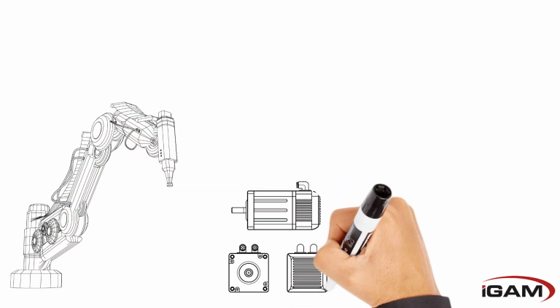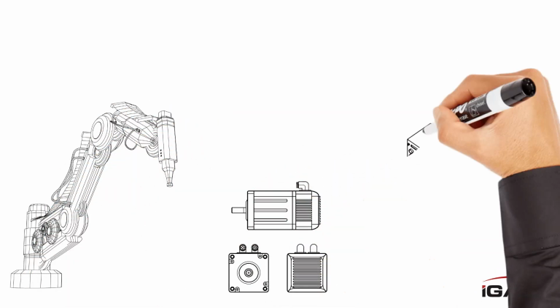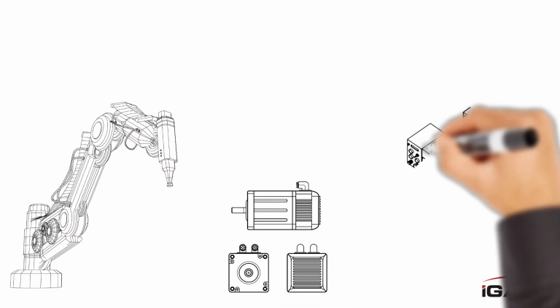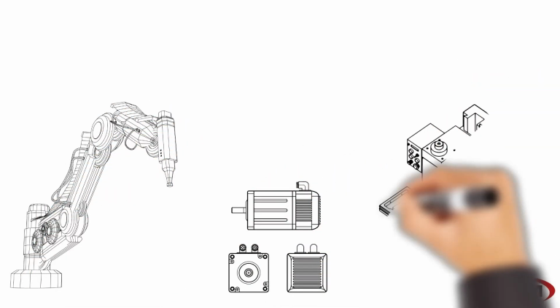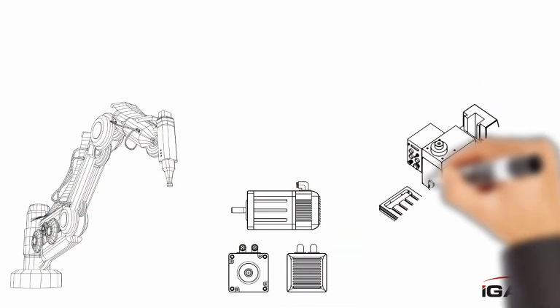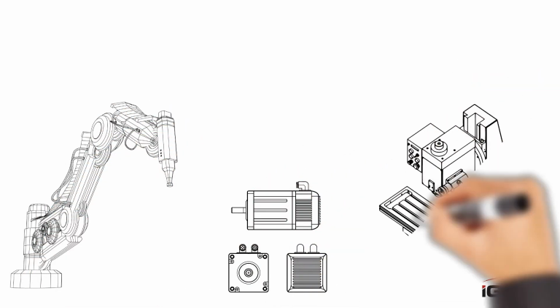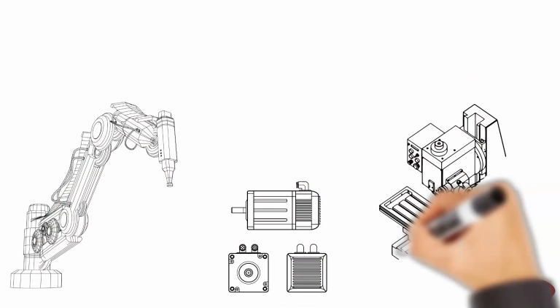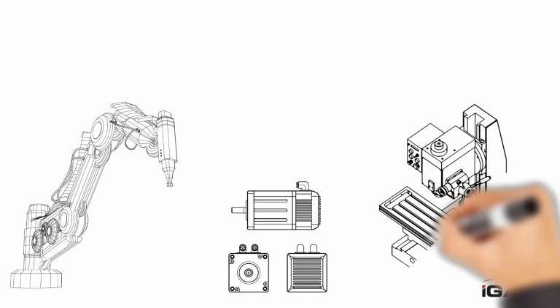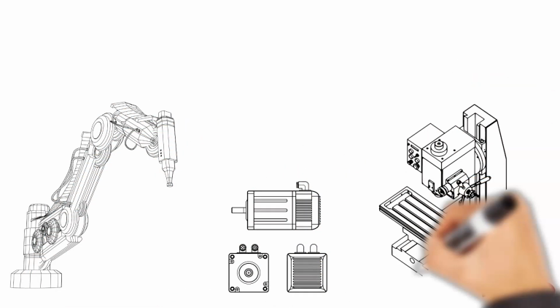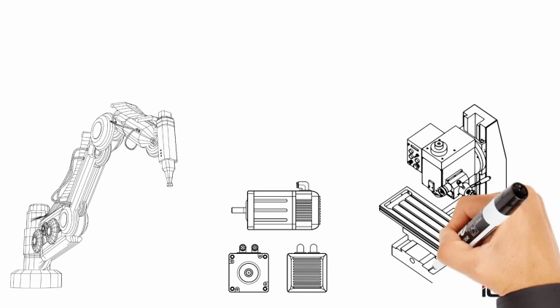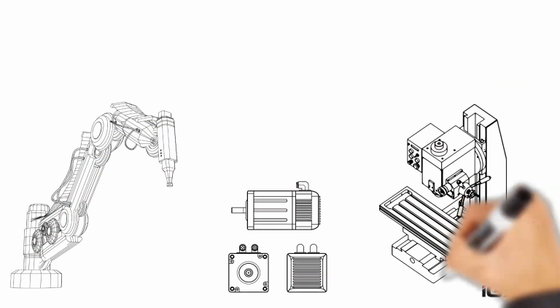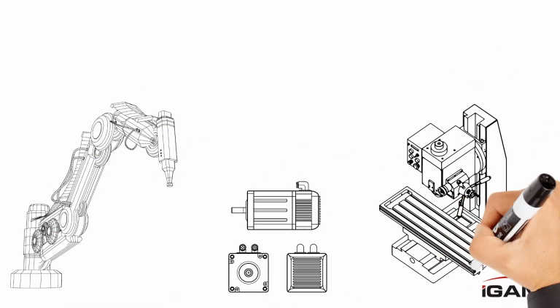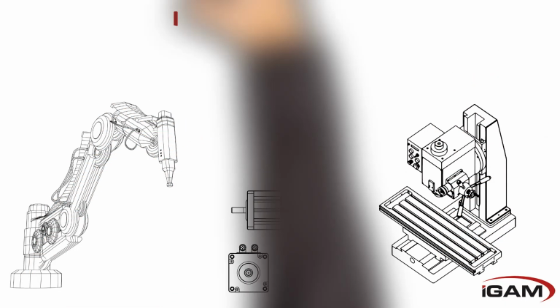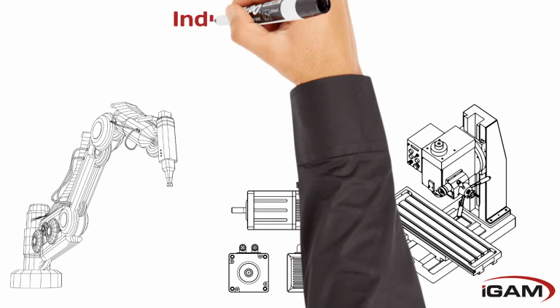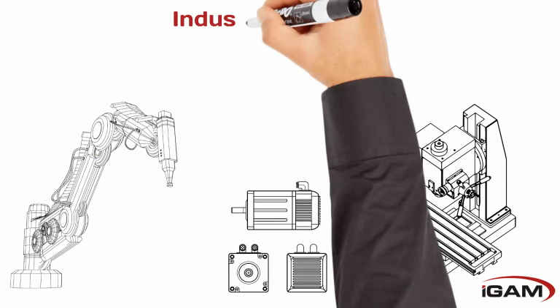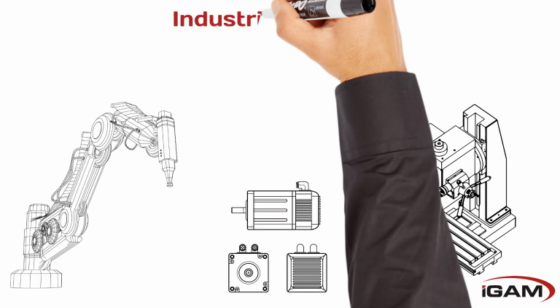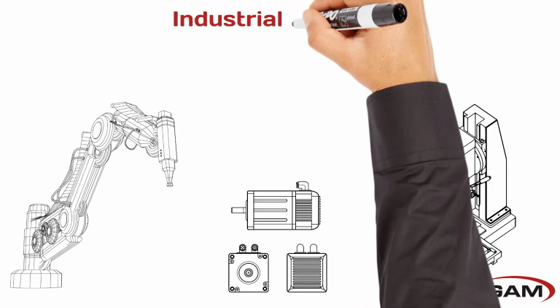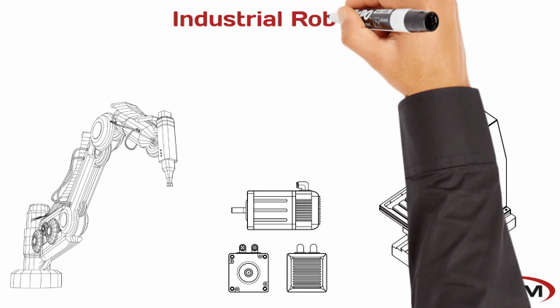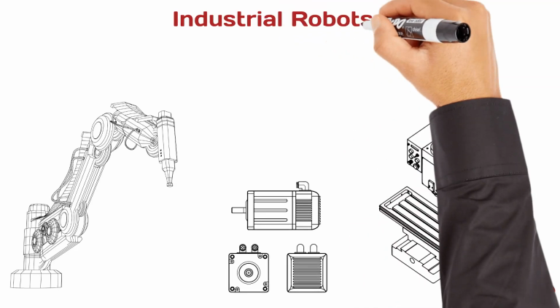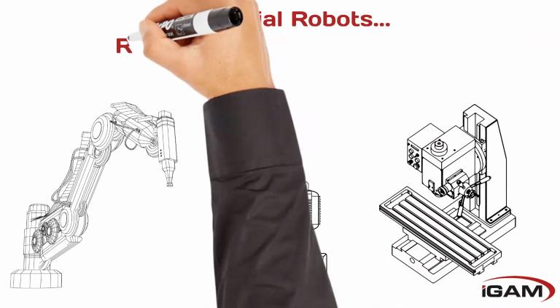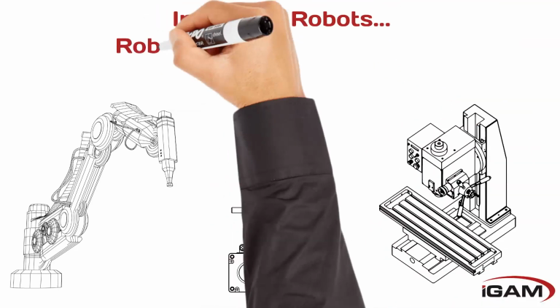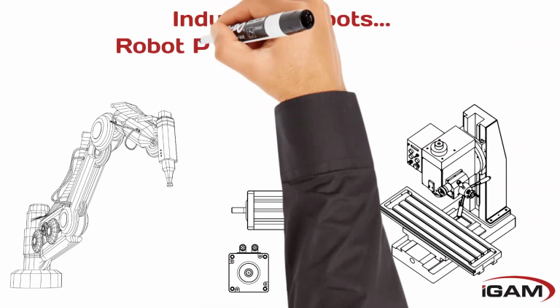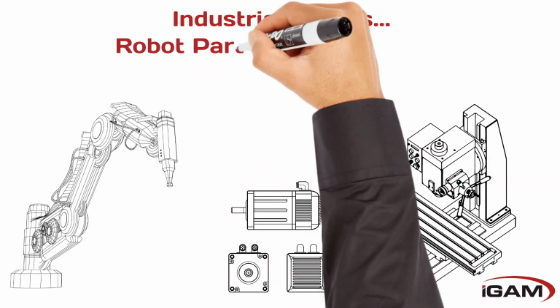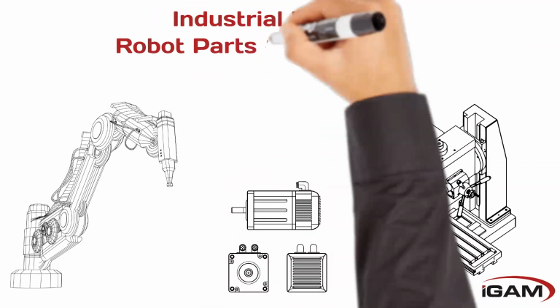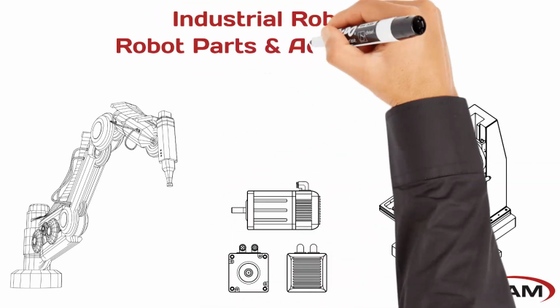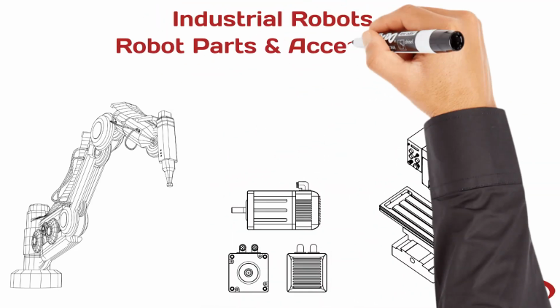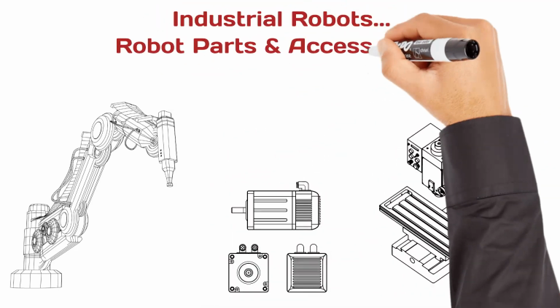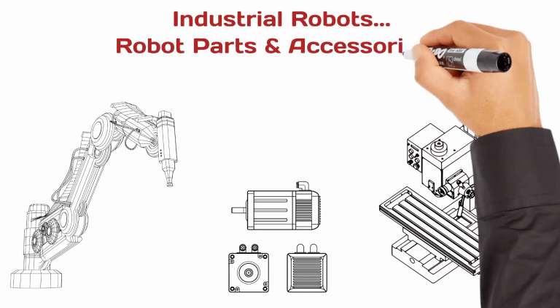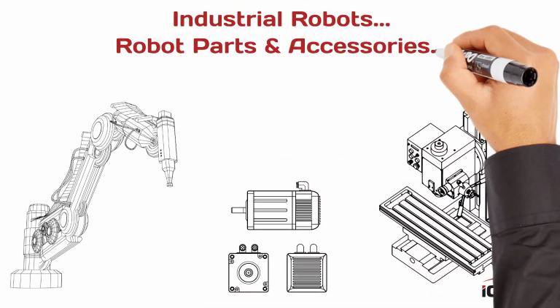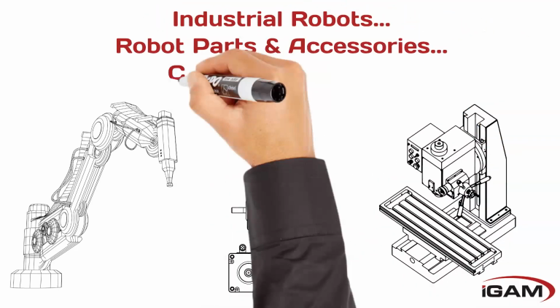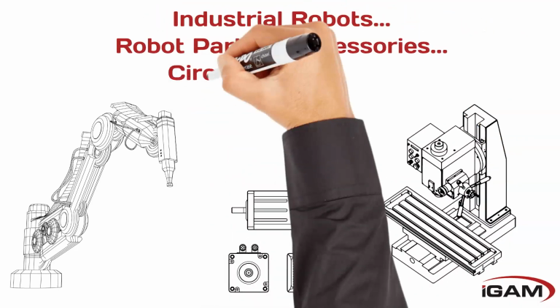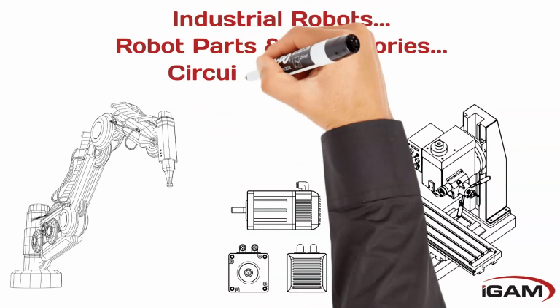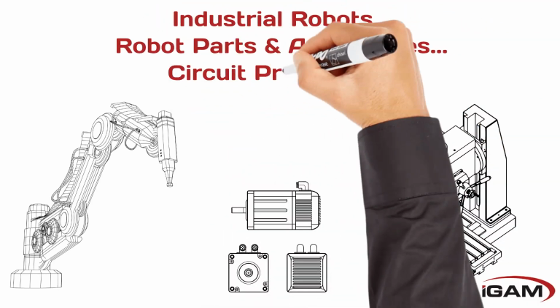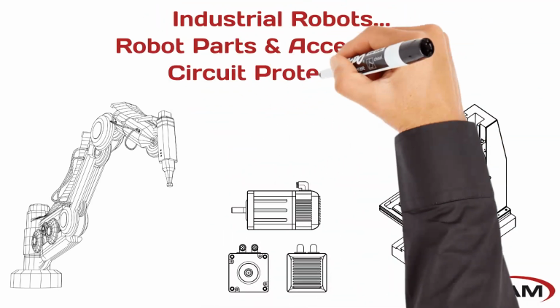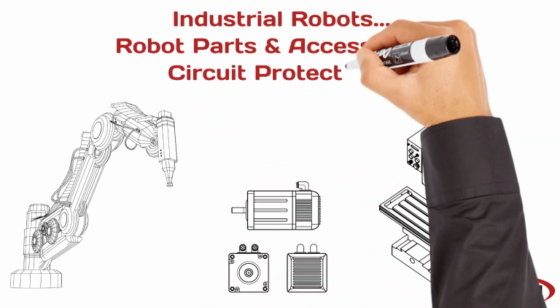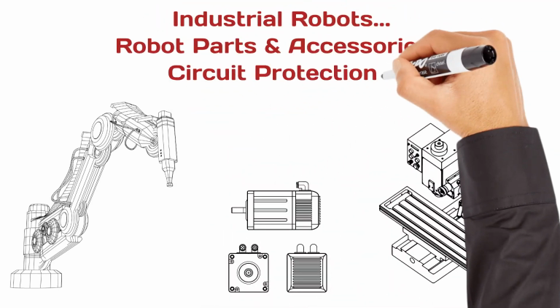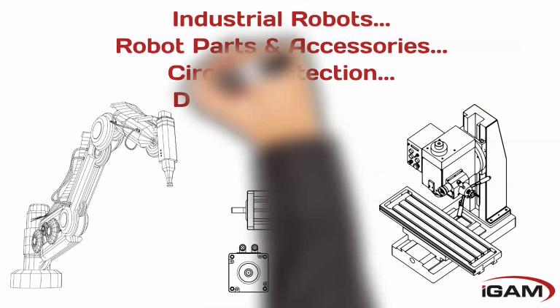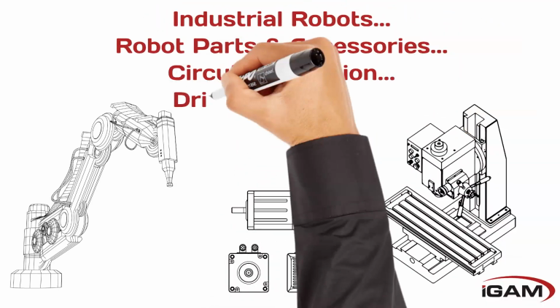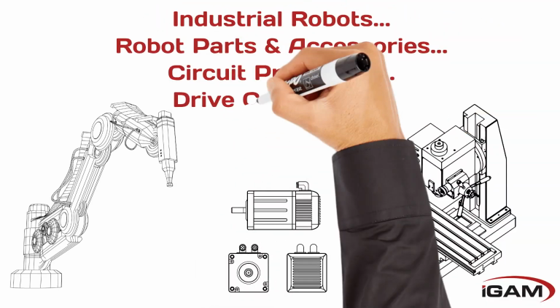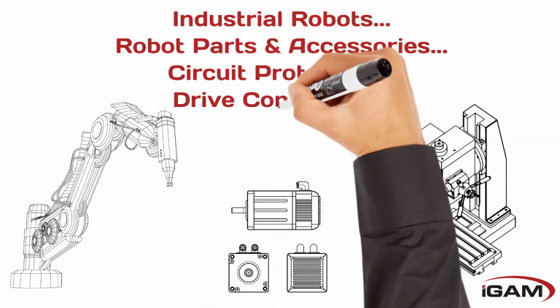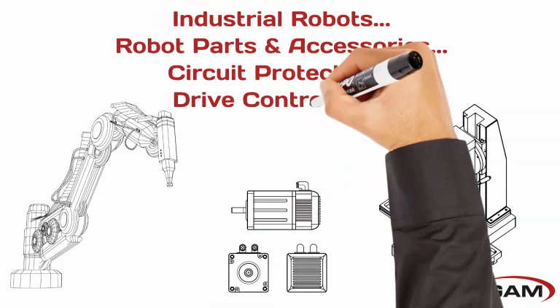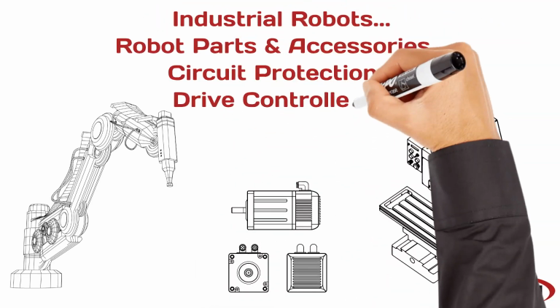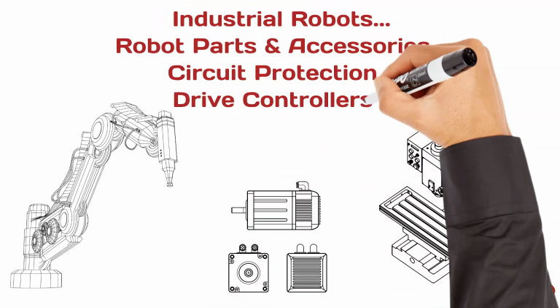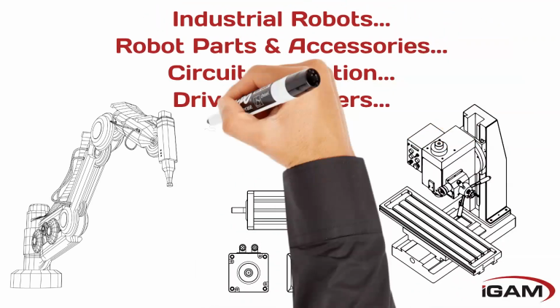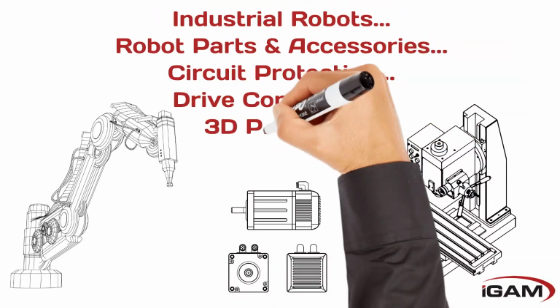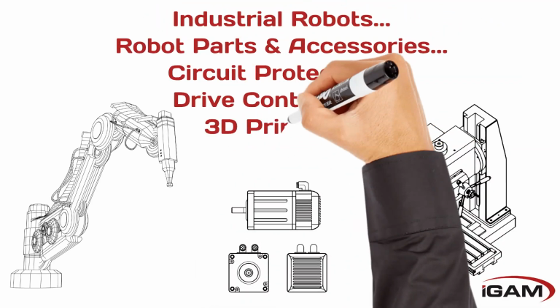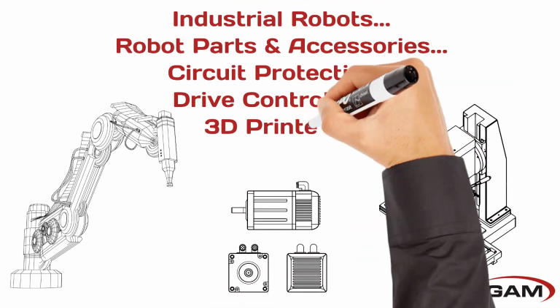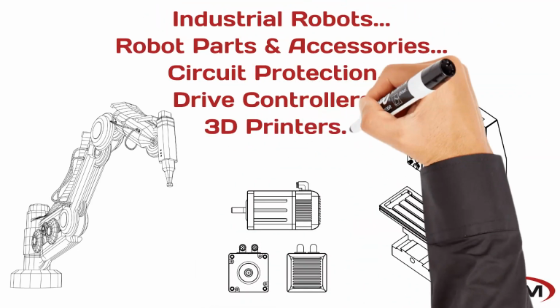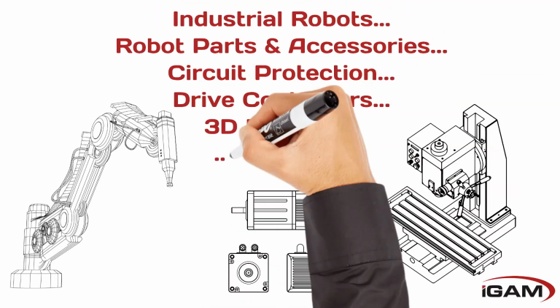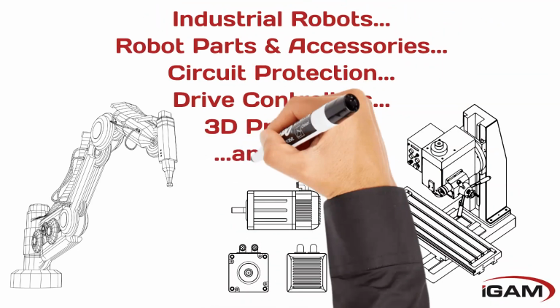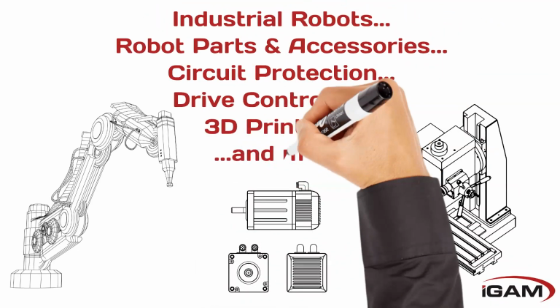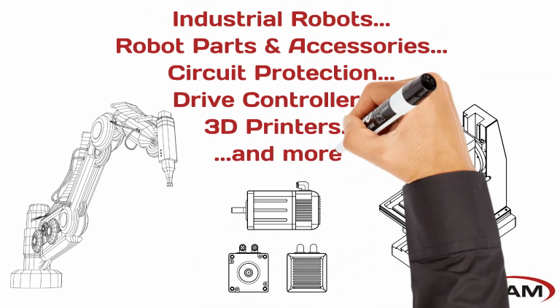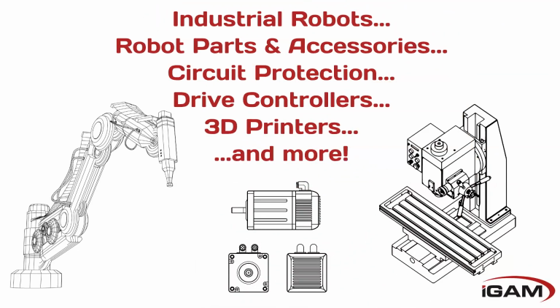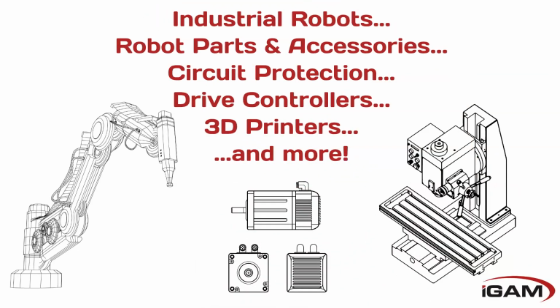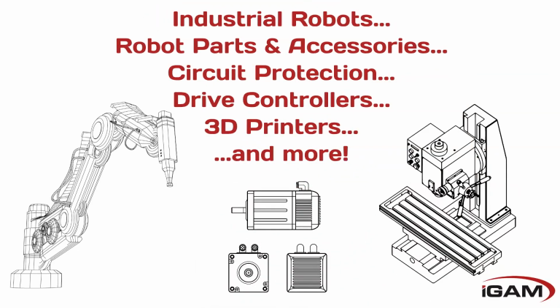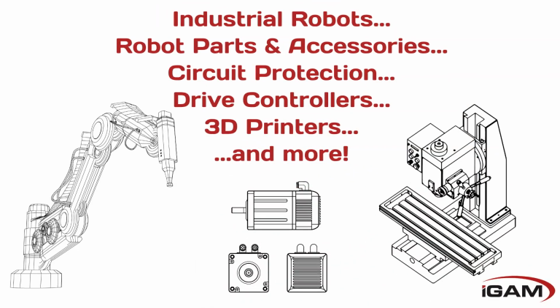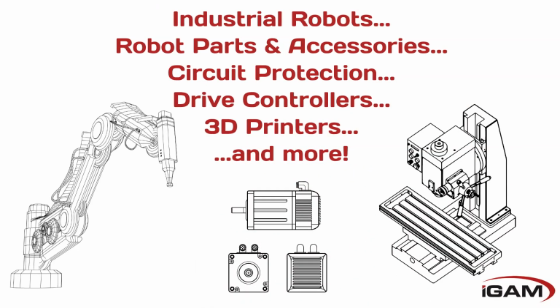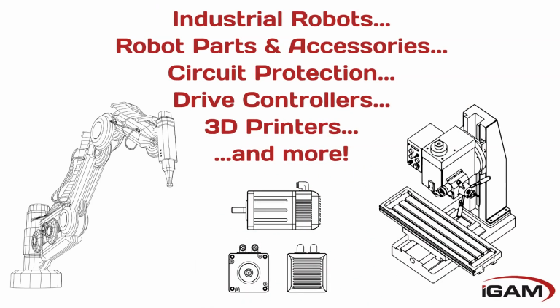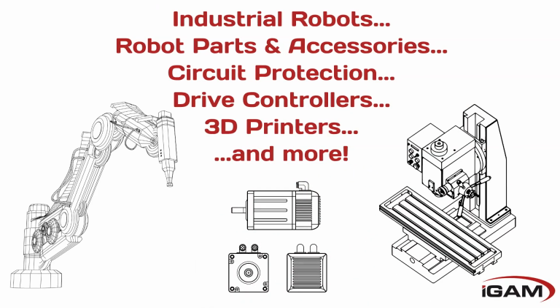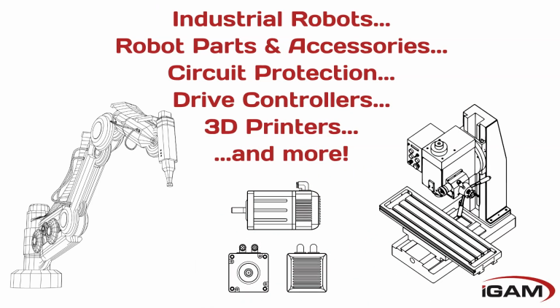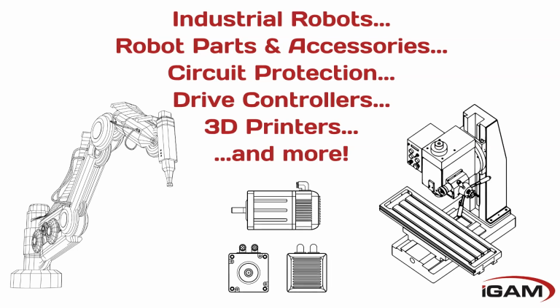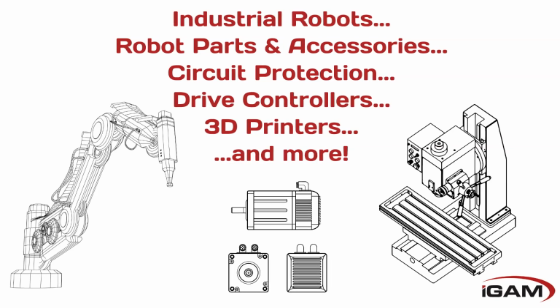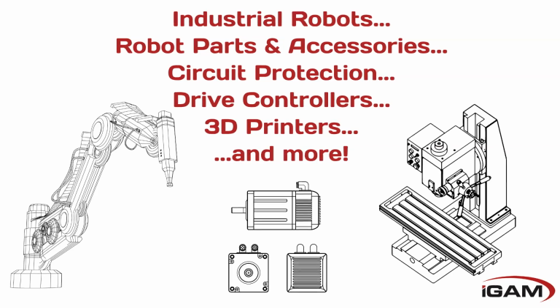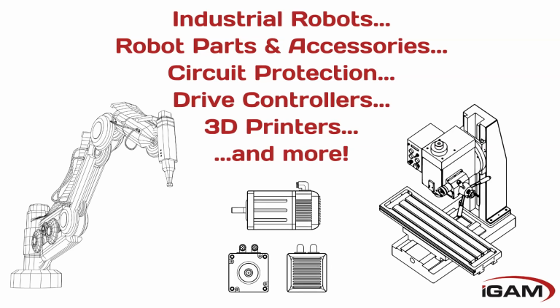We carry brand name industrial robots, robot parts and accessories, circuit protection, drive controllers, 3D printers, and more.